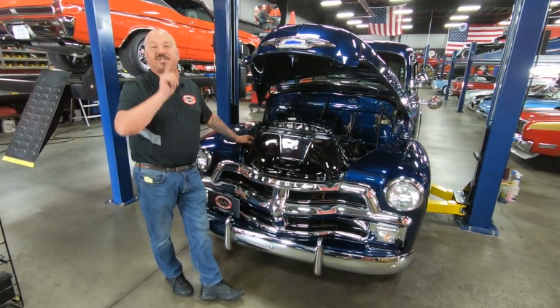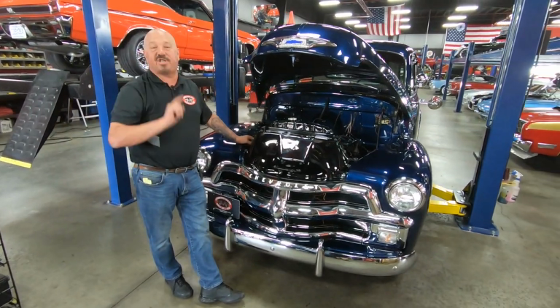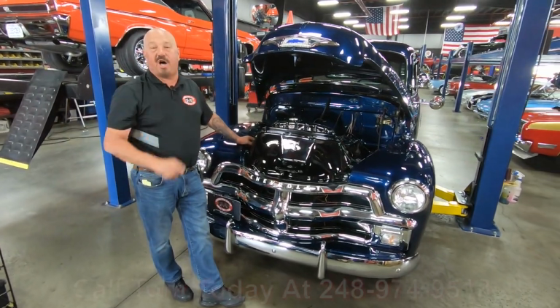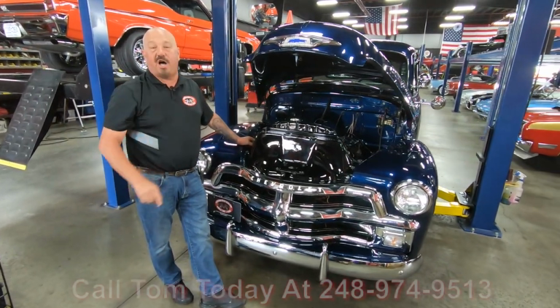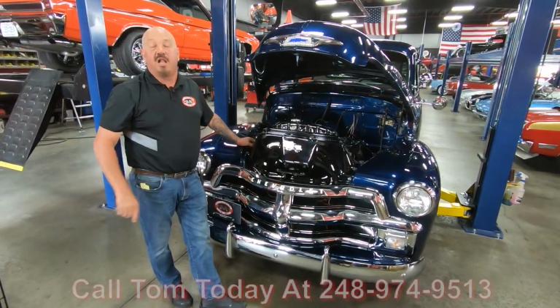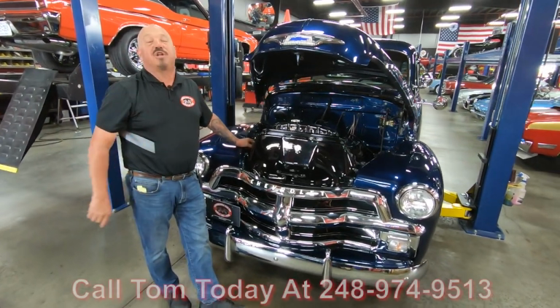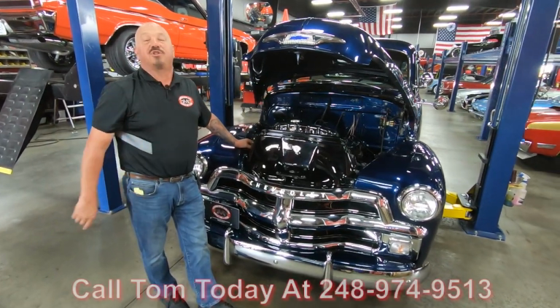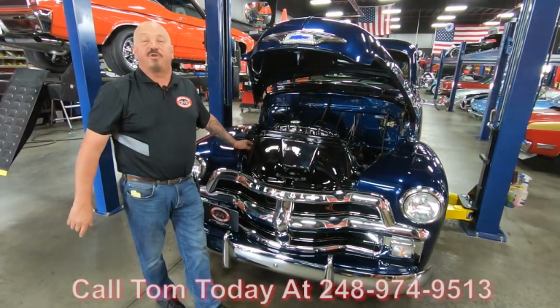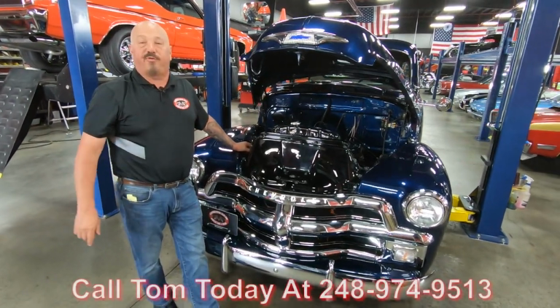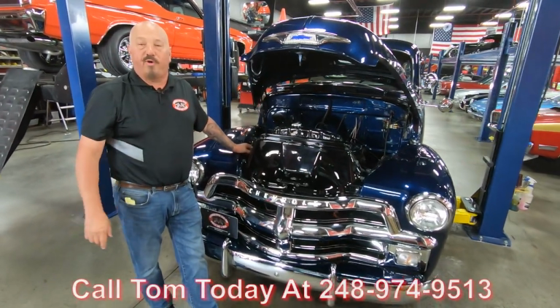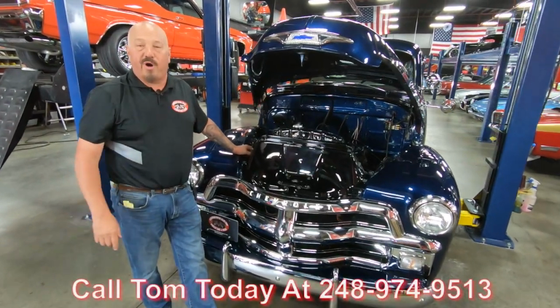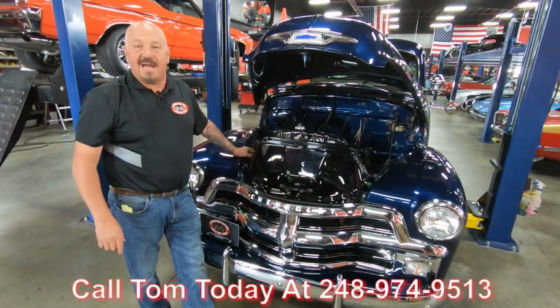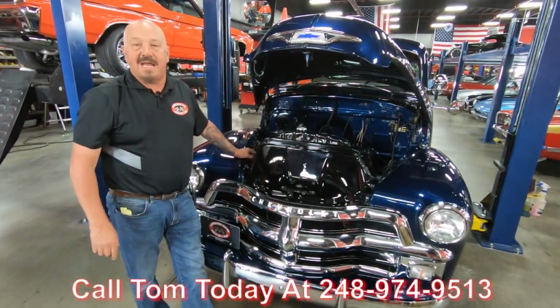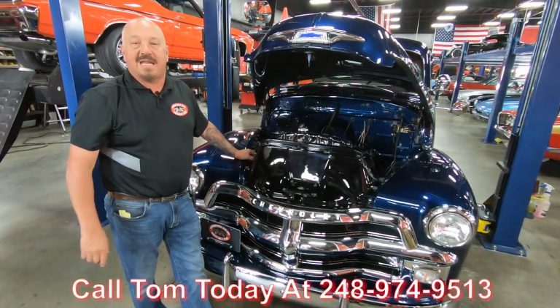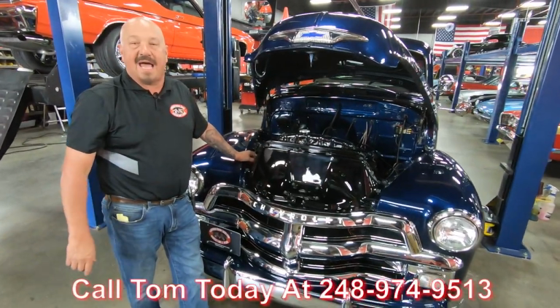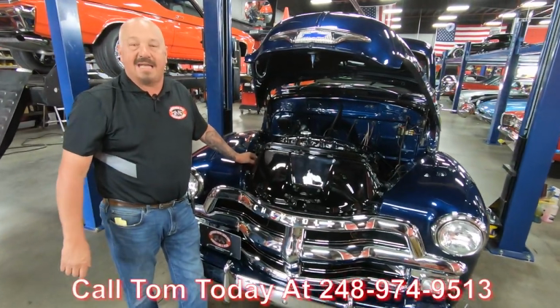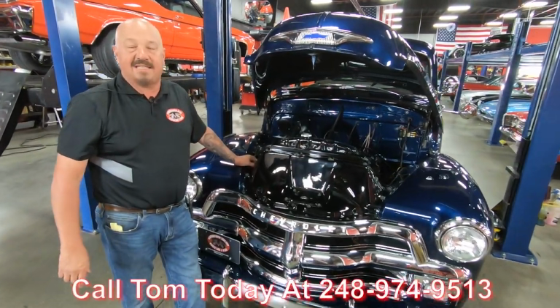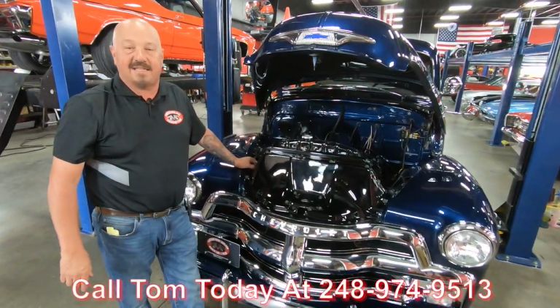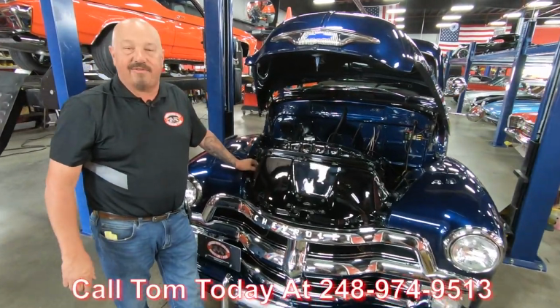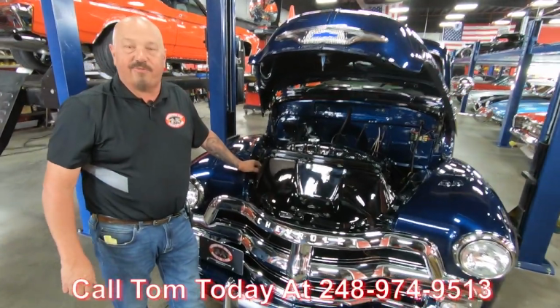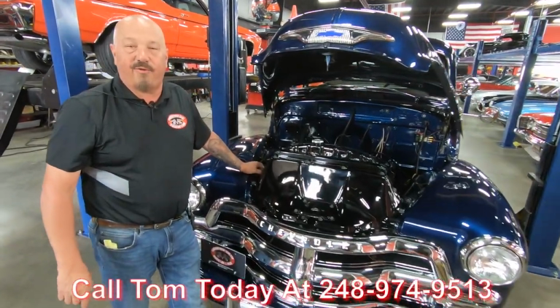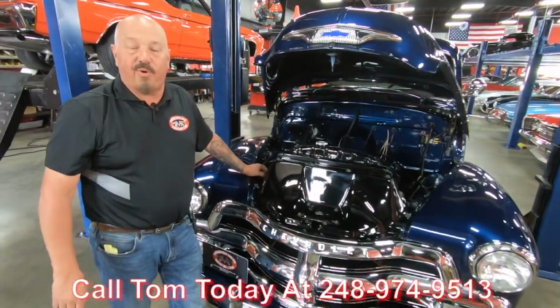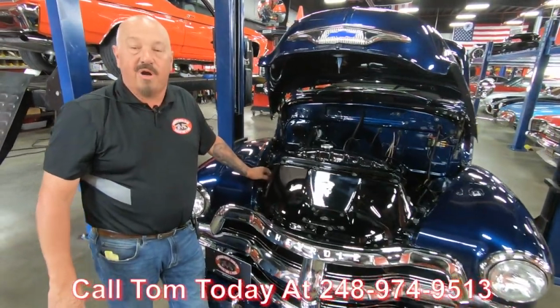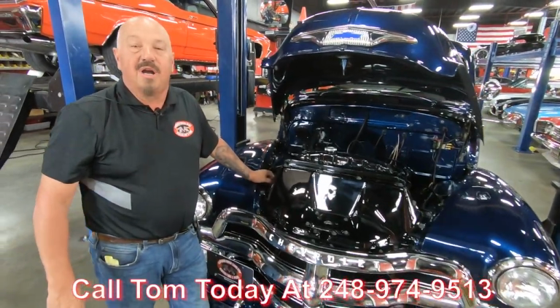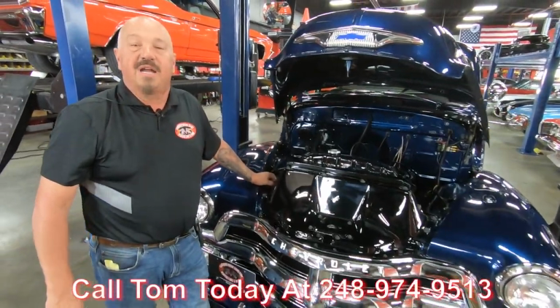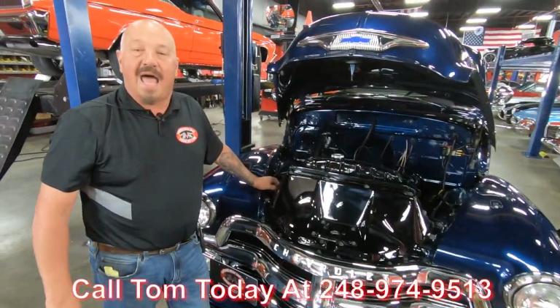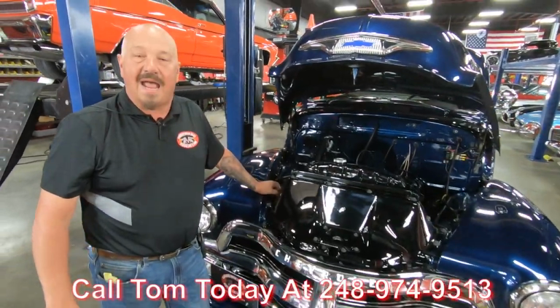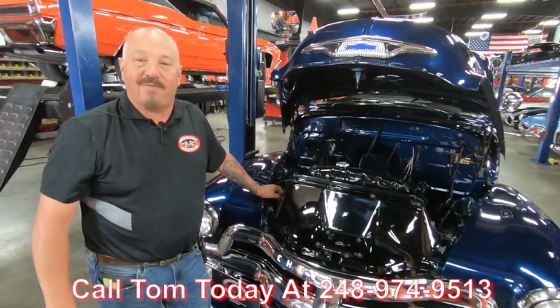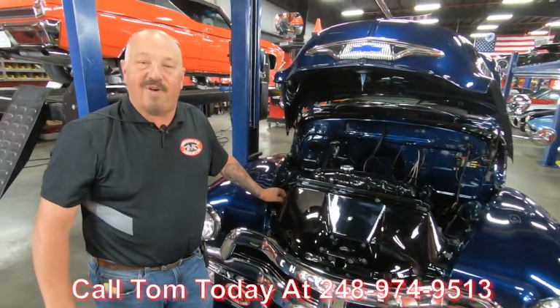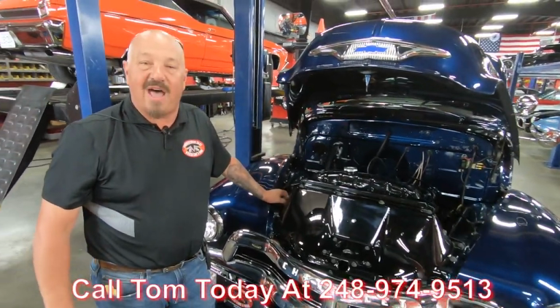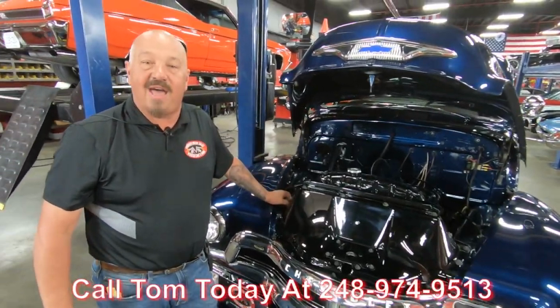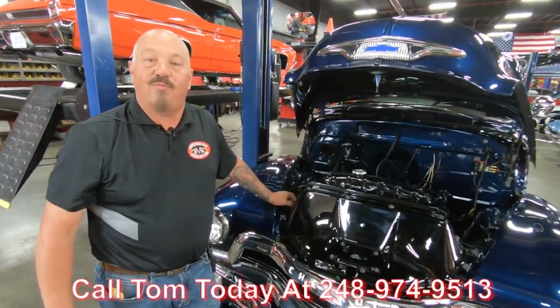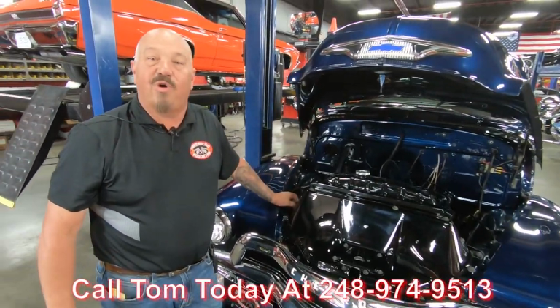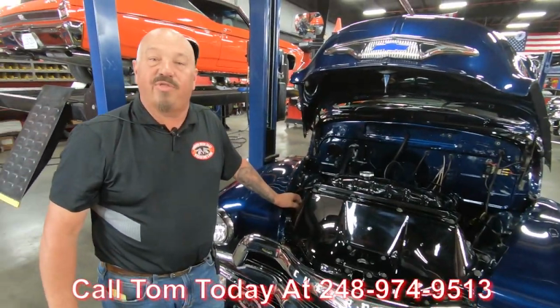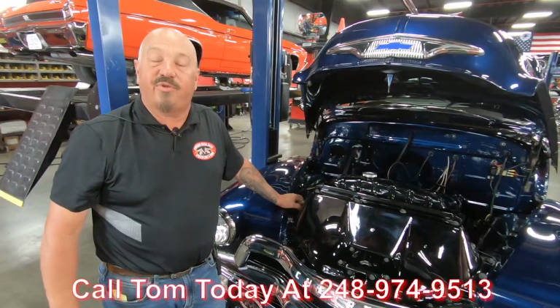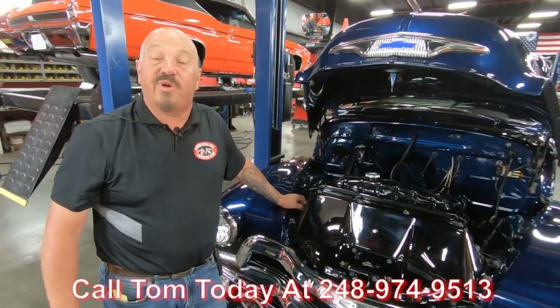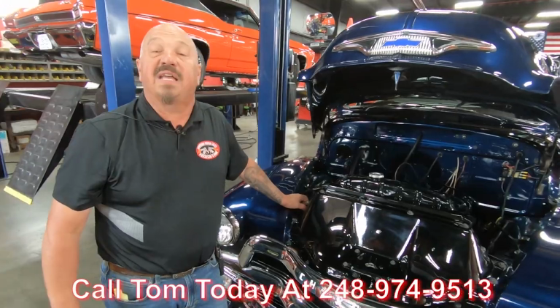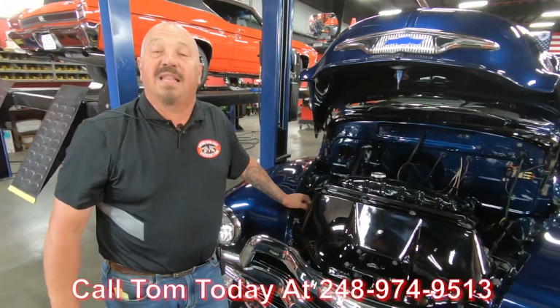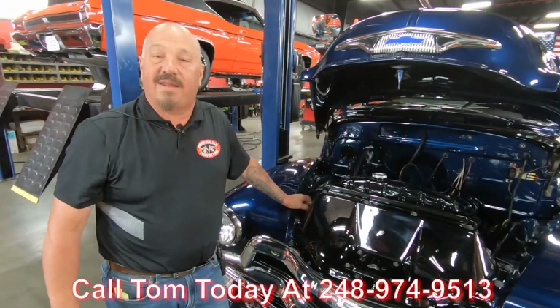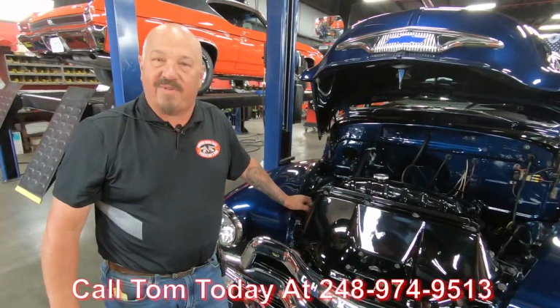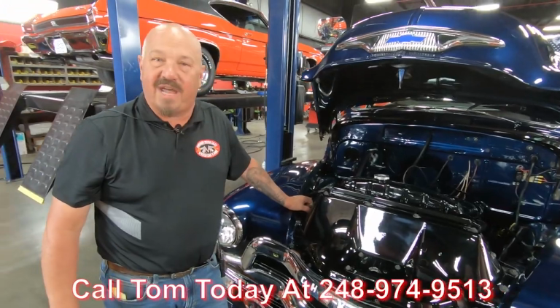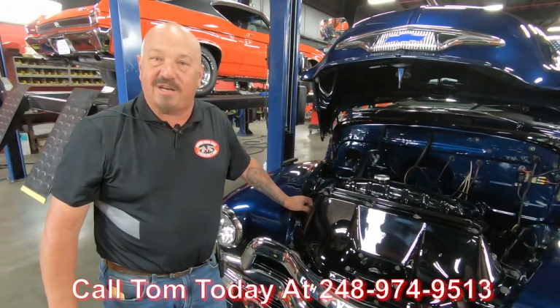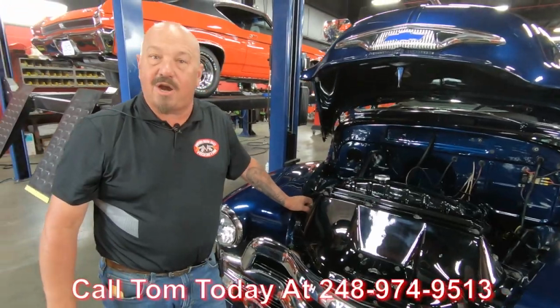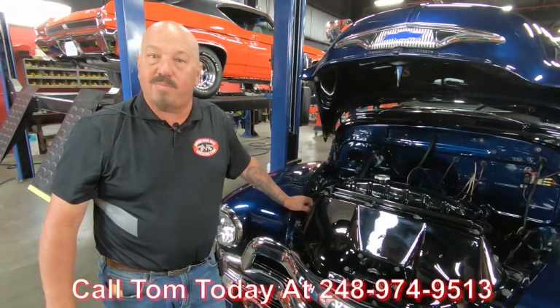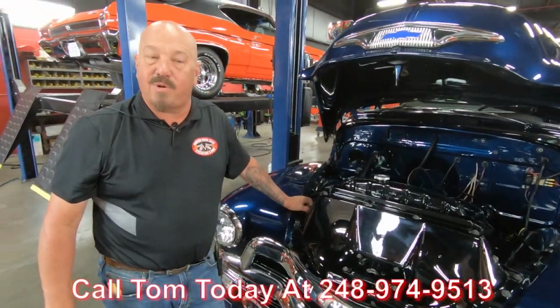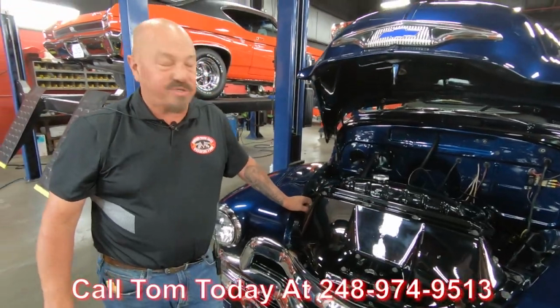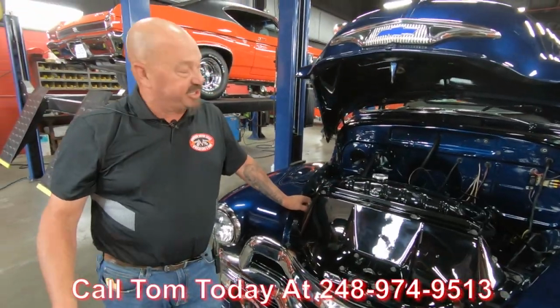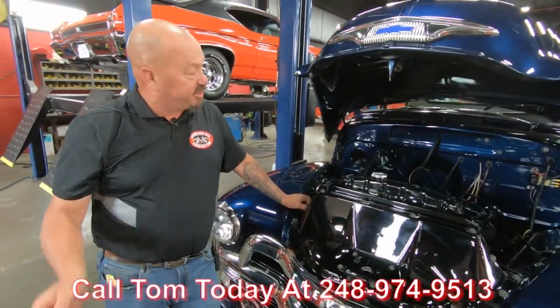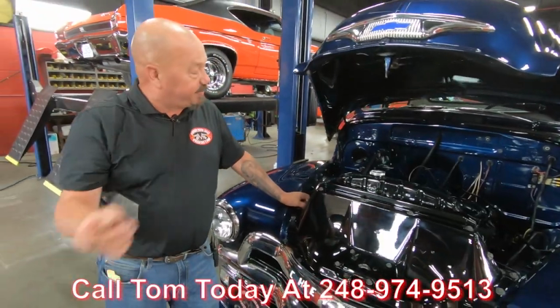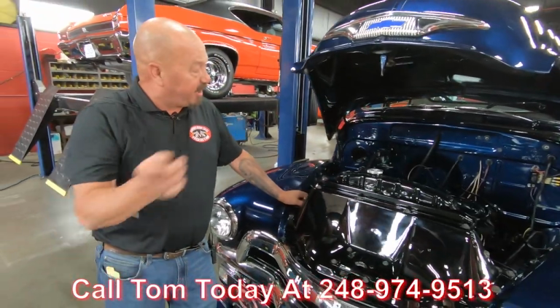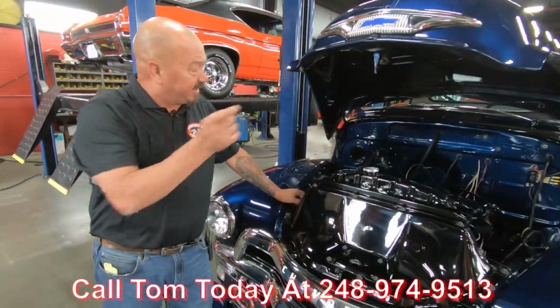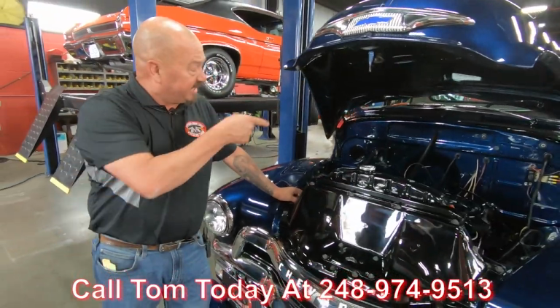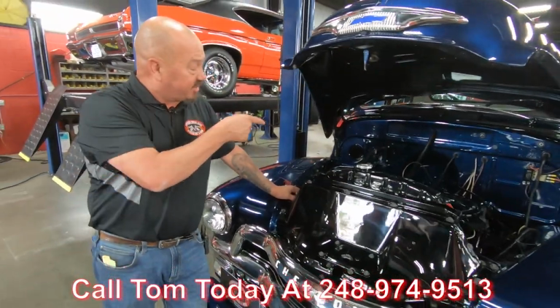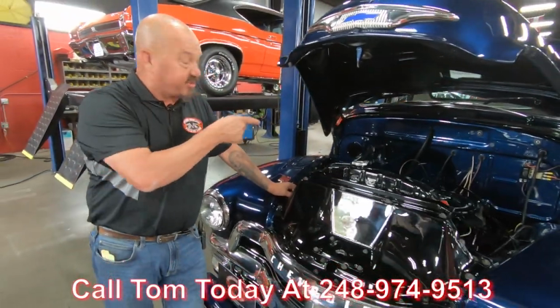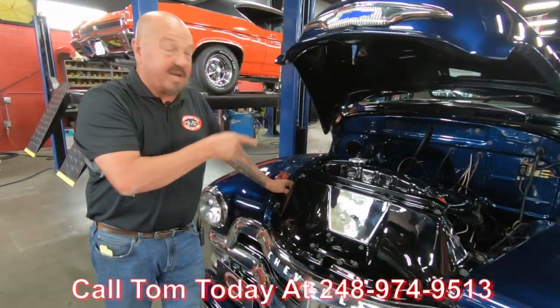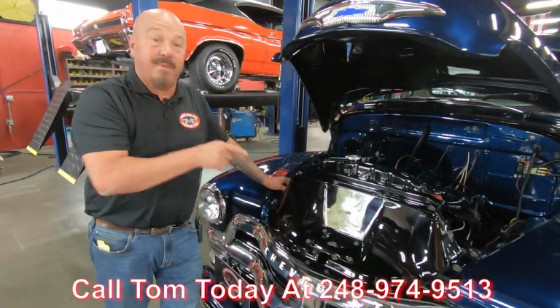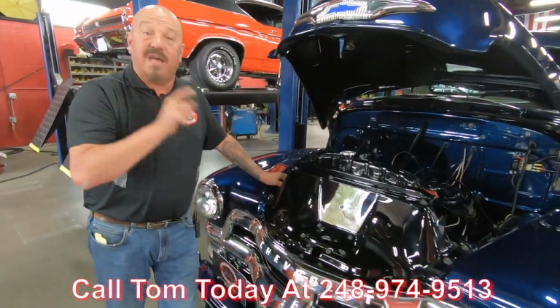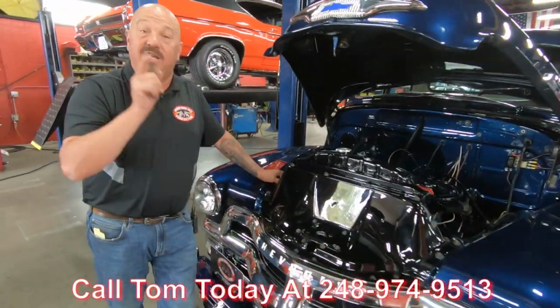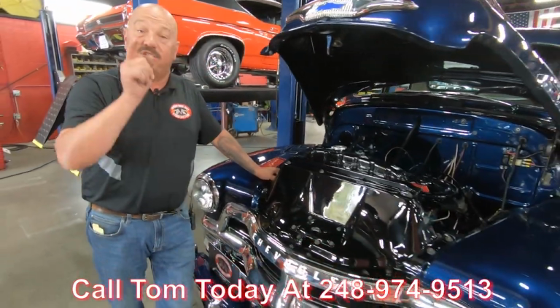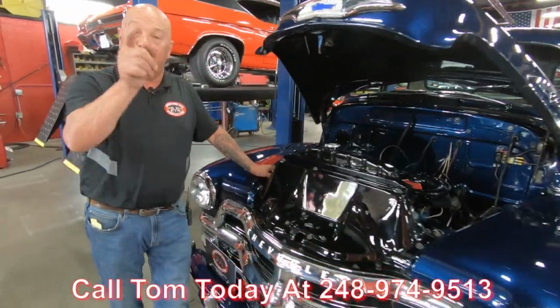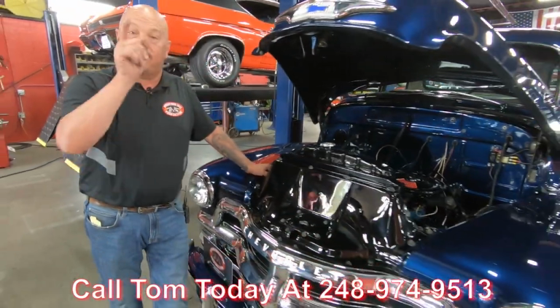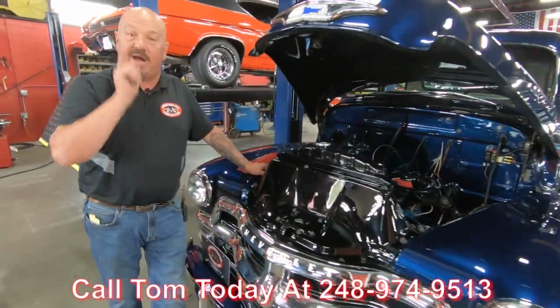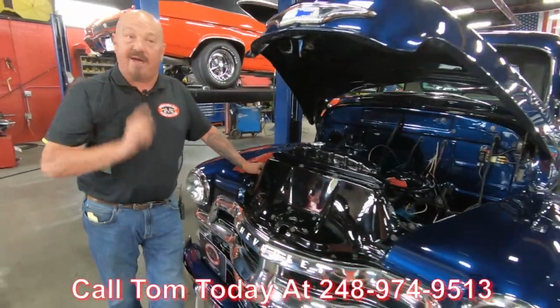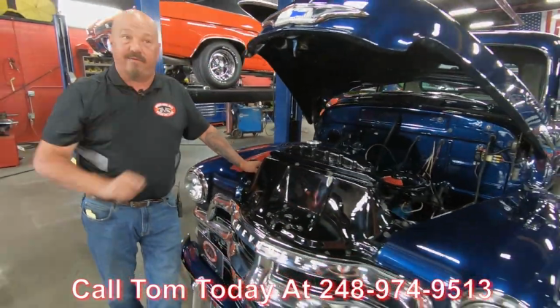Give us a call at 248-974-9513 and let Vanguard Motor Sales park this dream in your driveway.